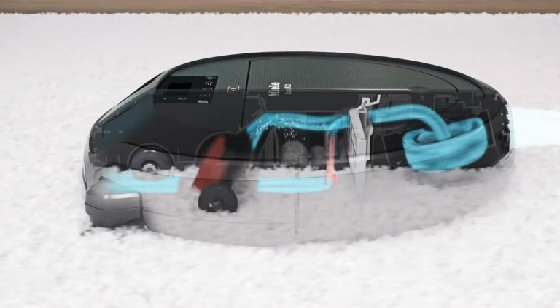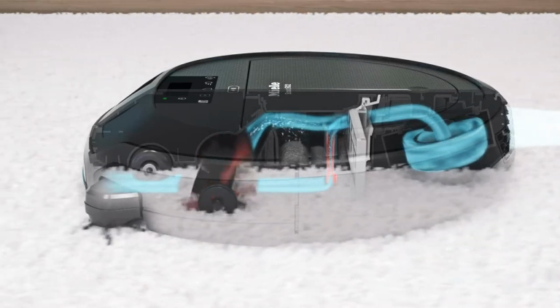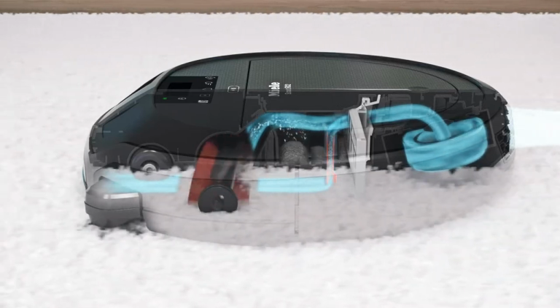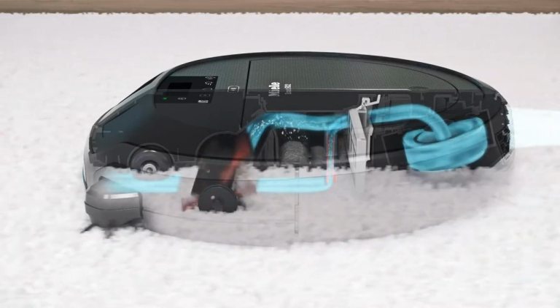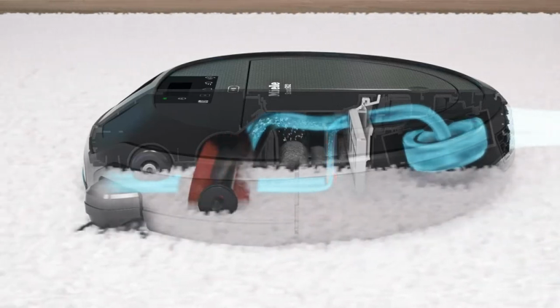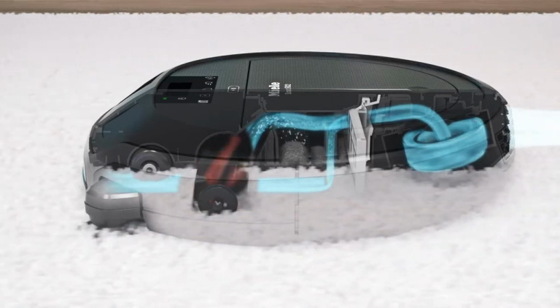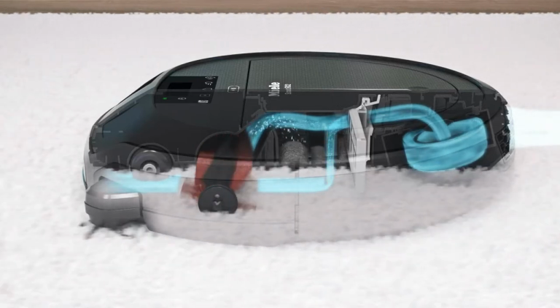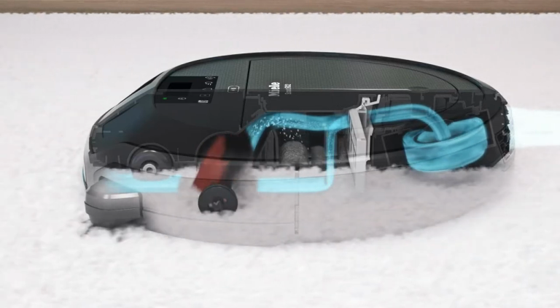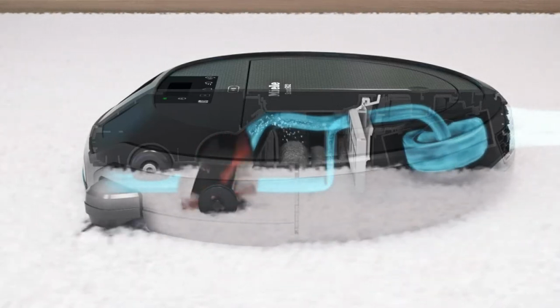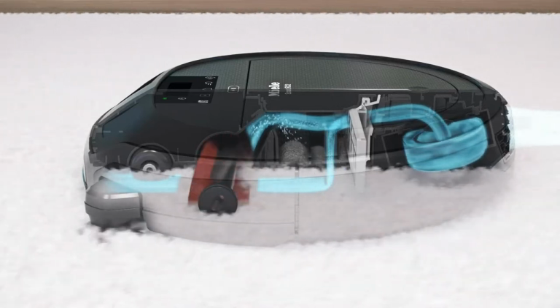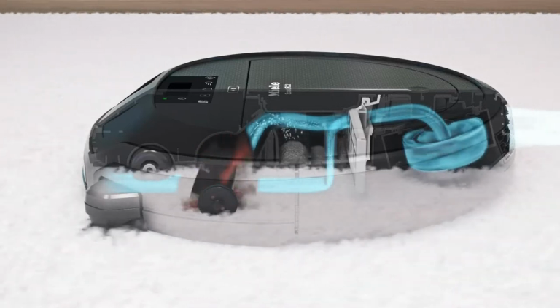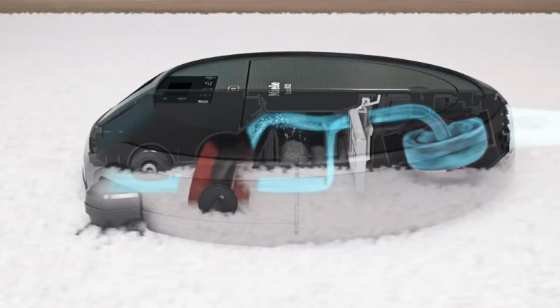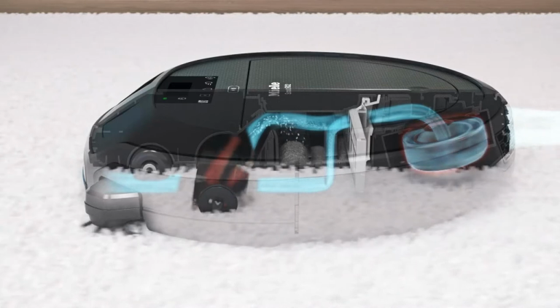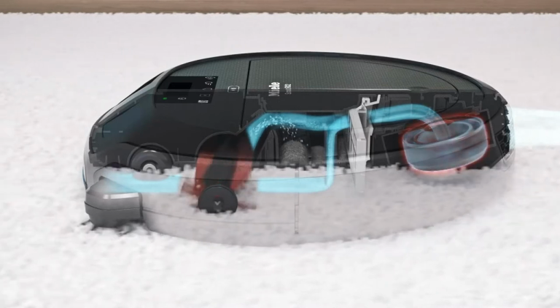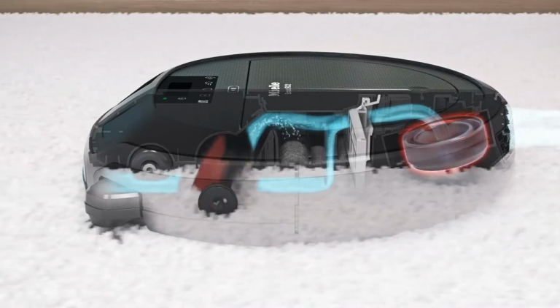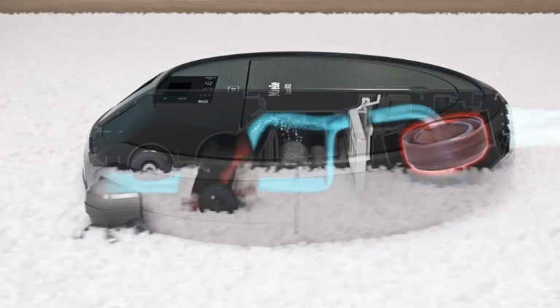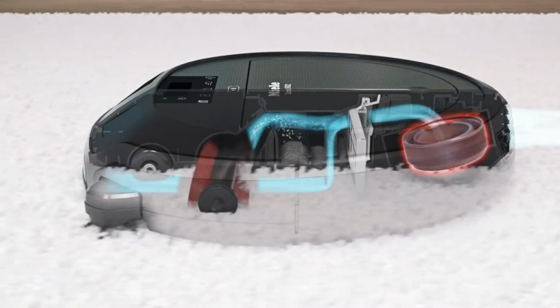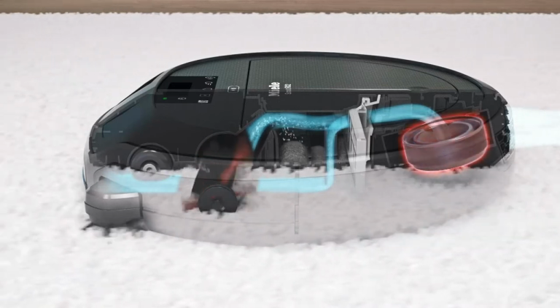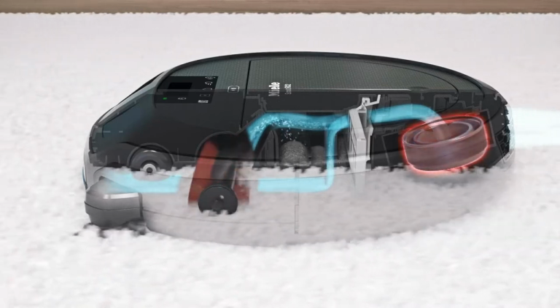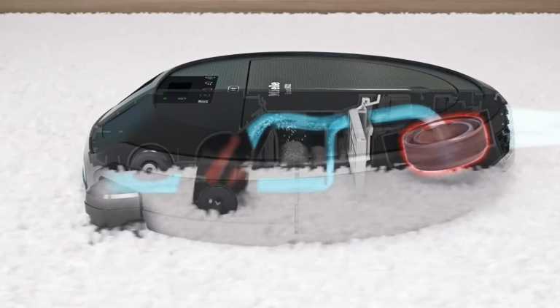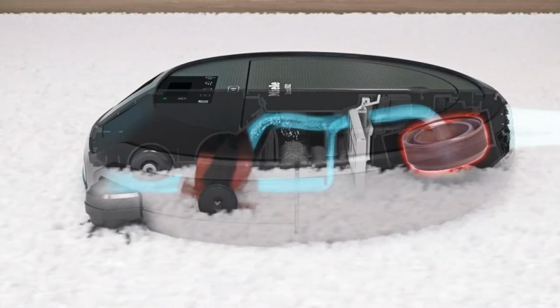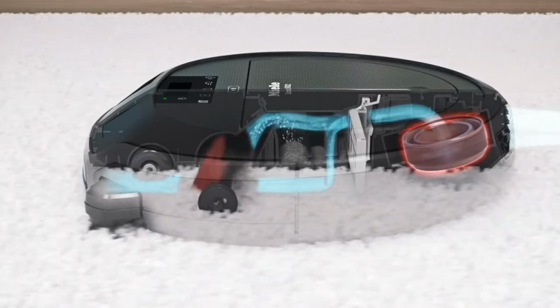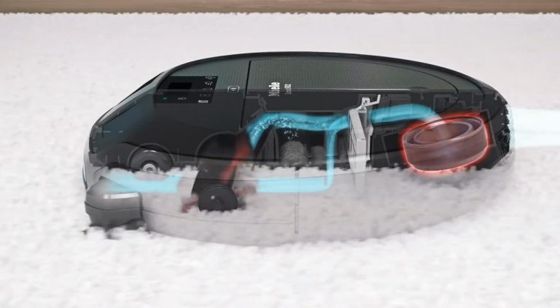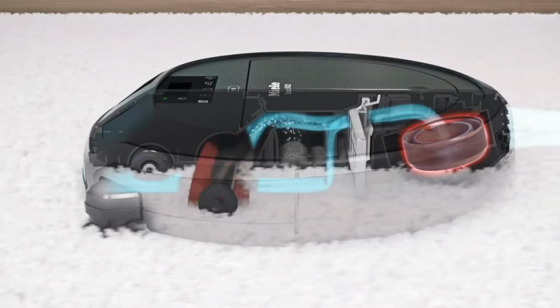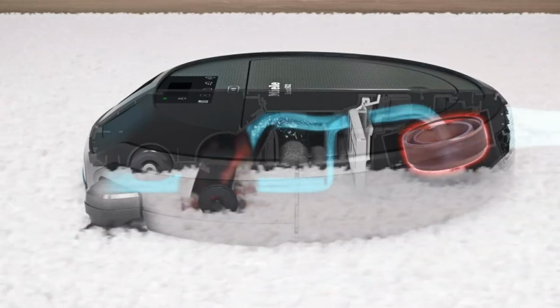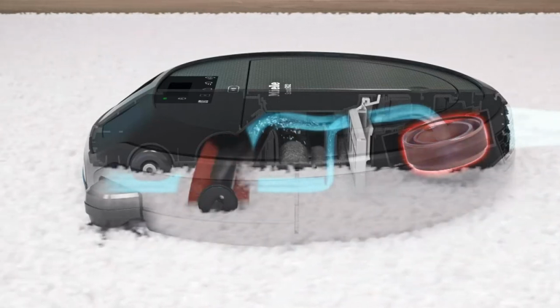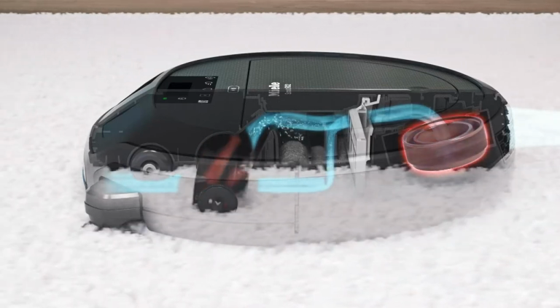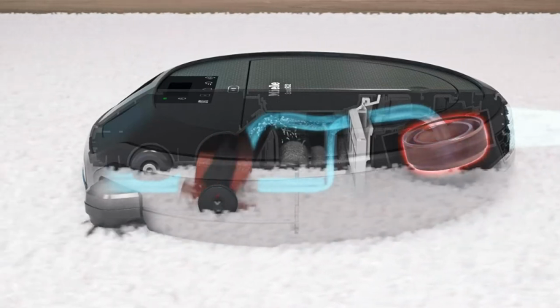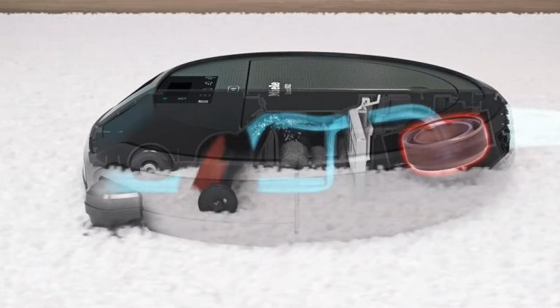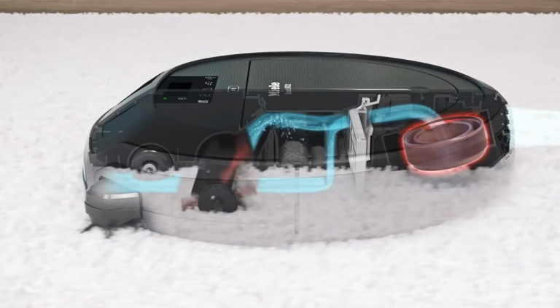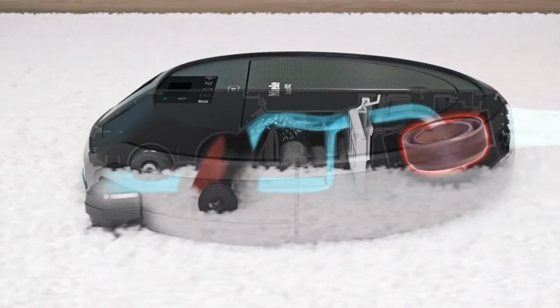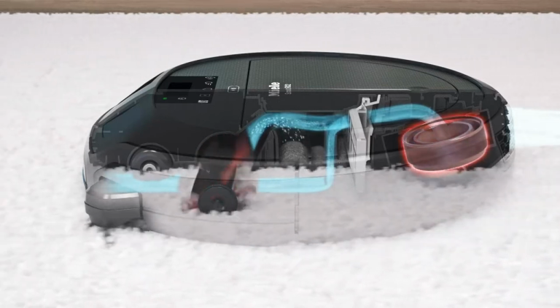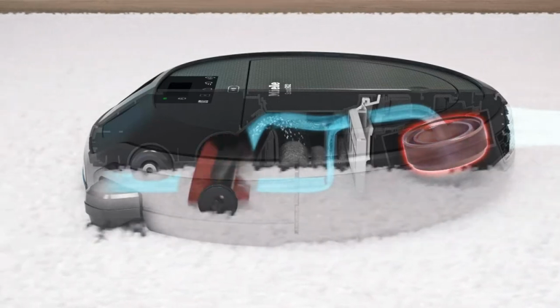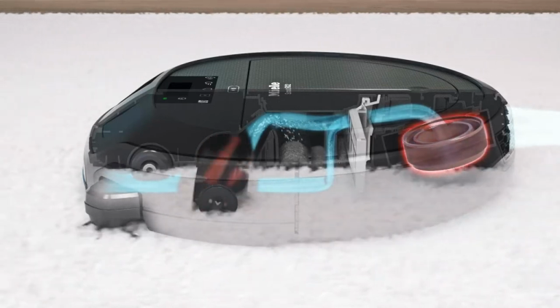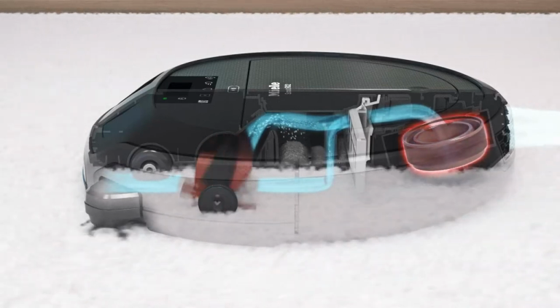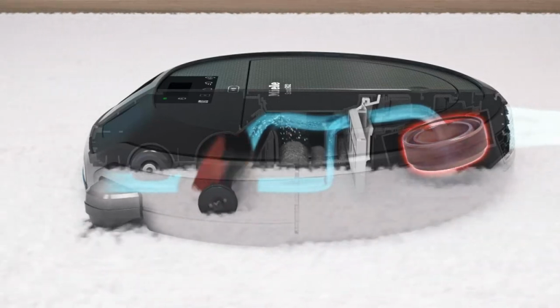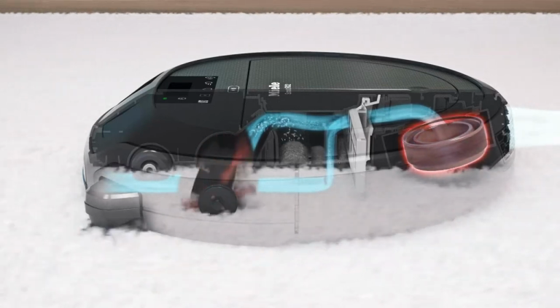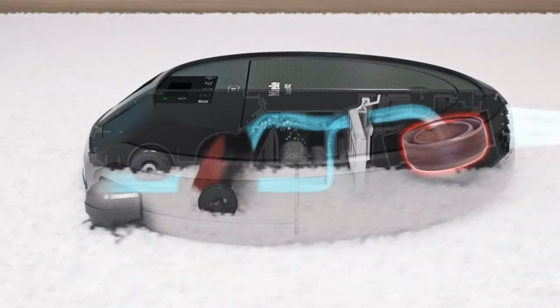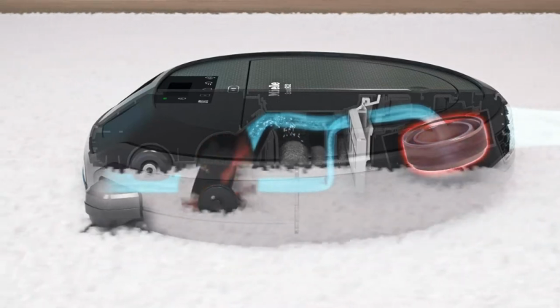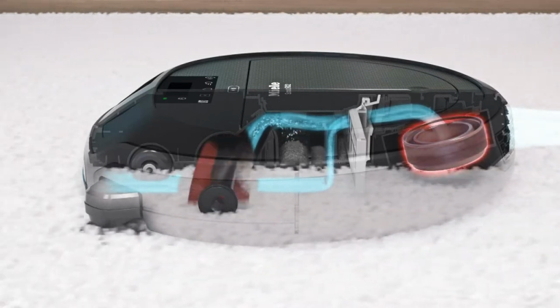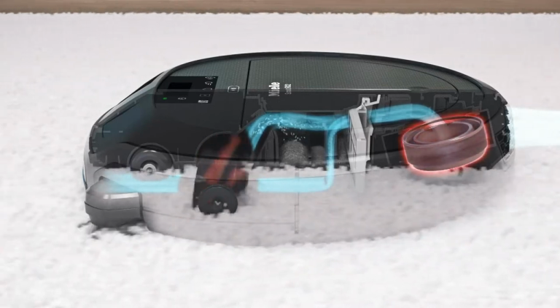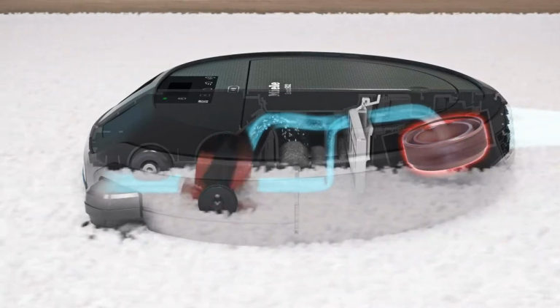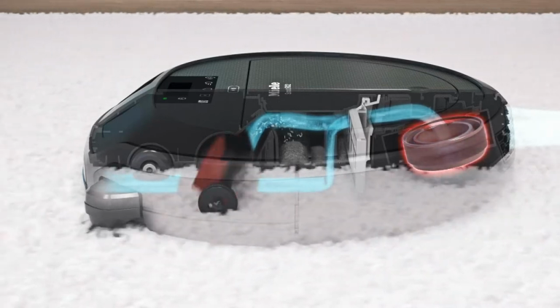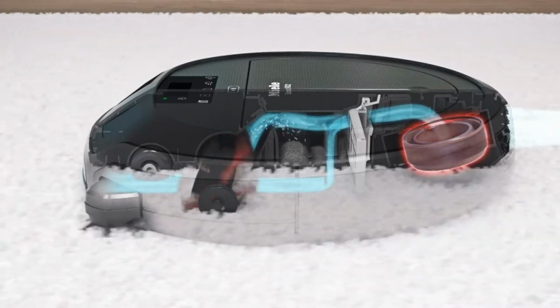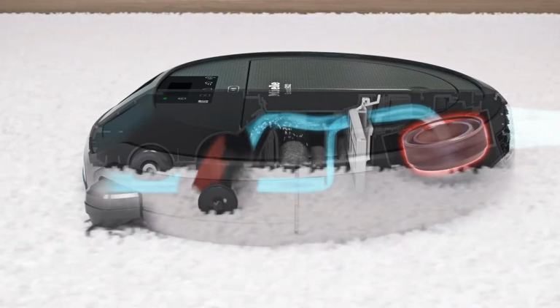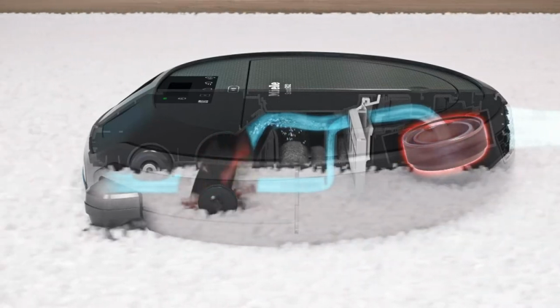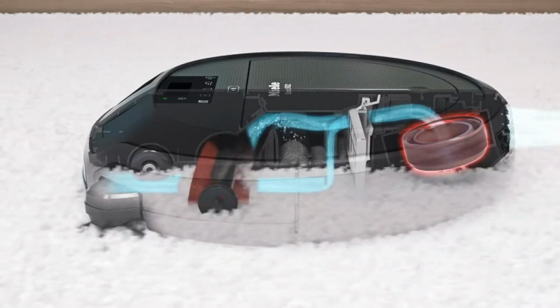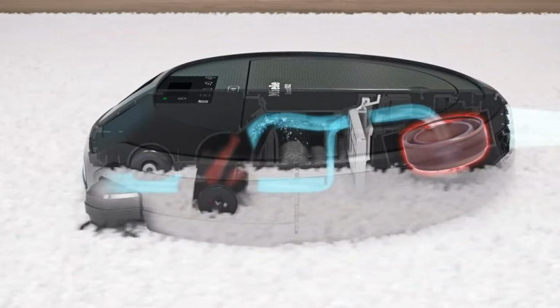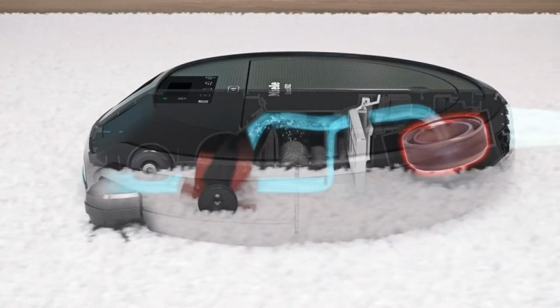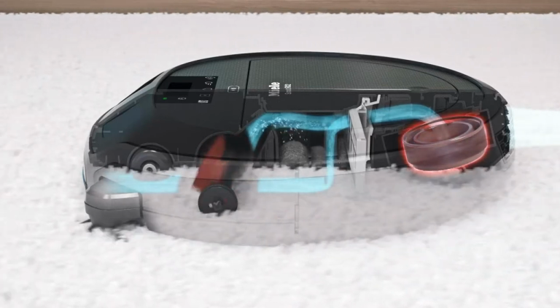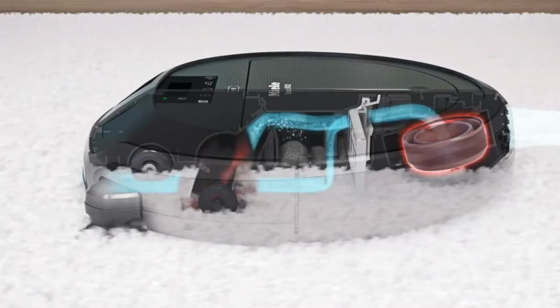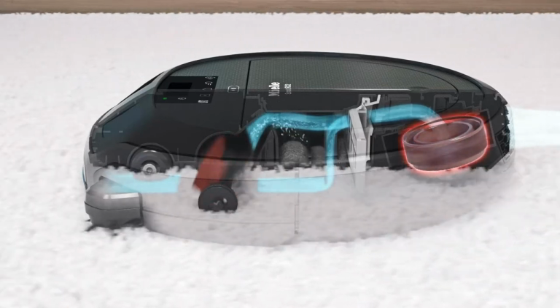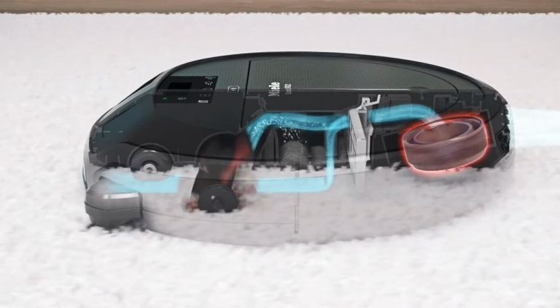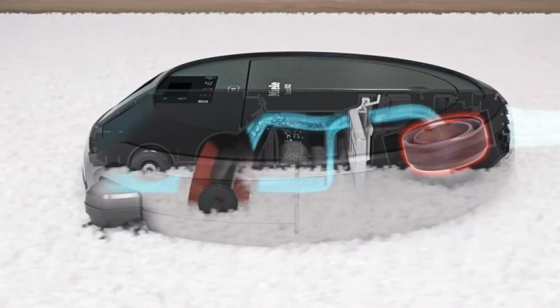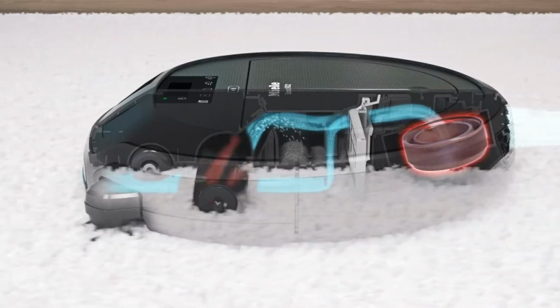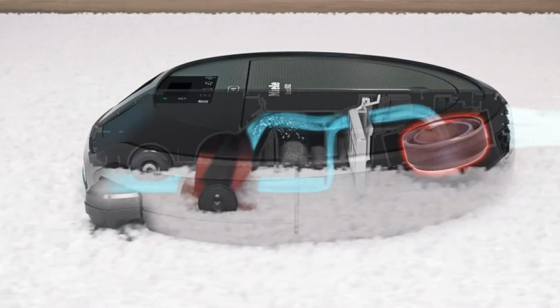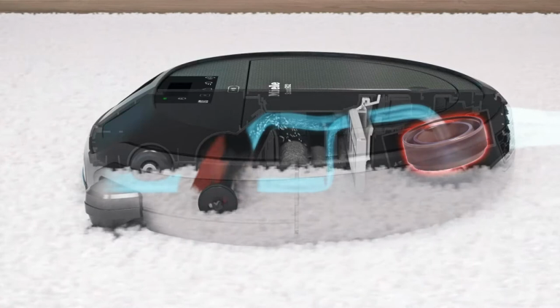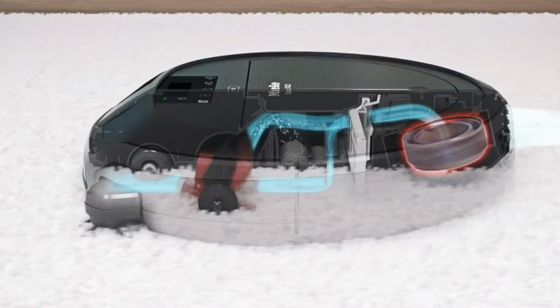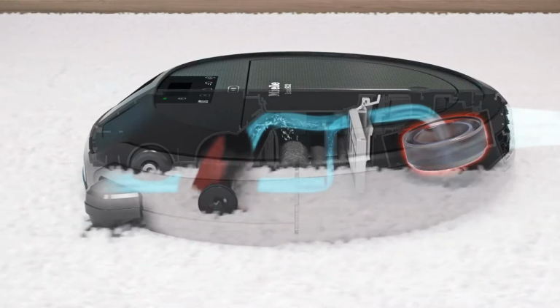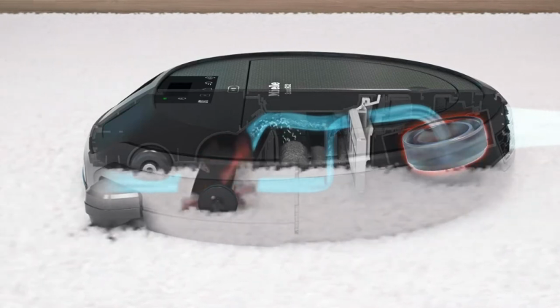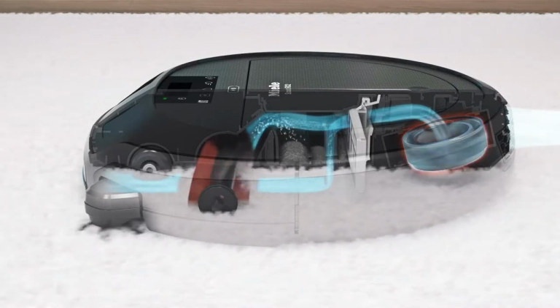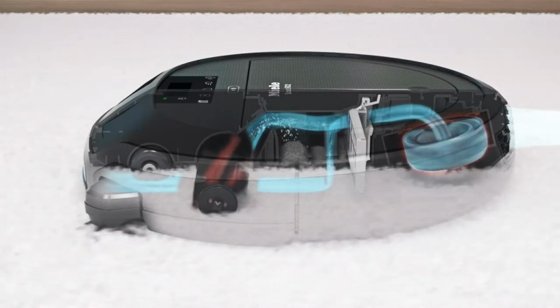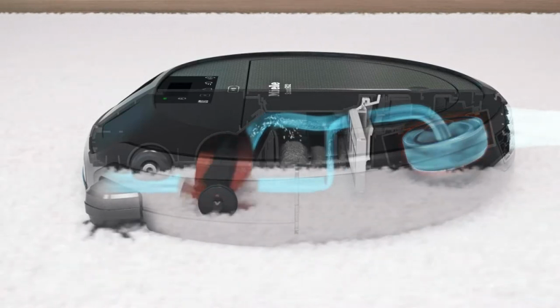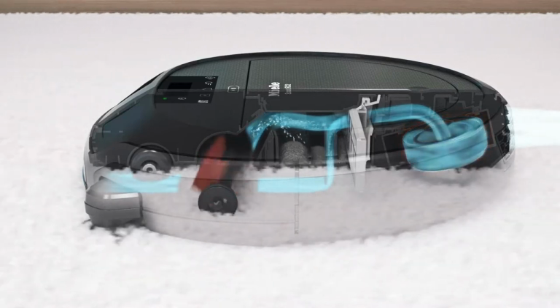This high suction power comes from the high speed of the brushless power motor, which is particularly efficient and durable.